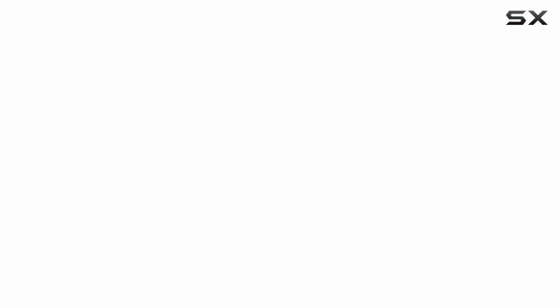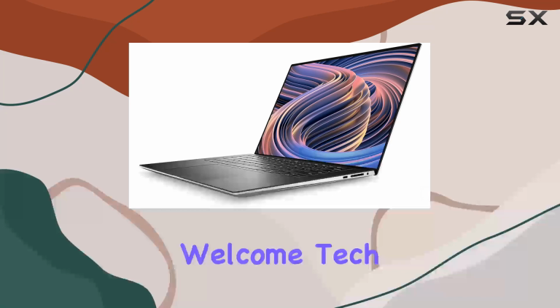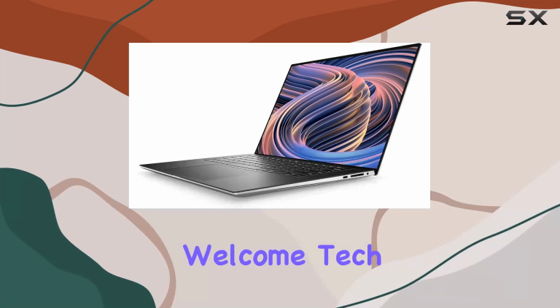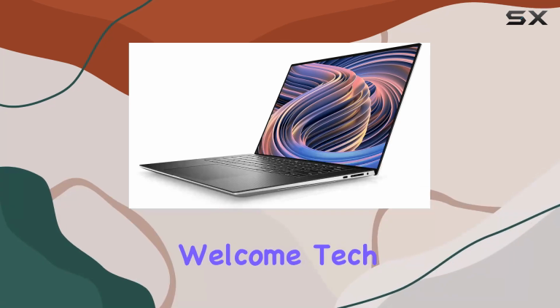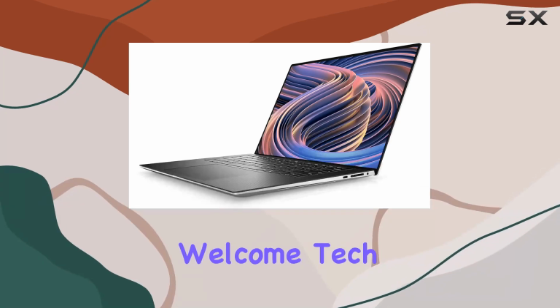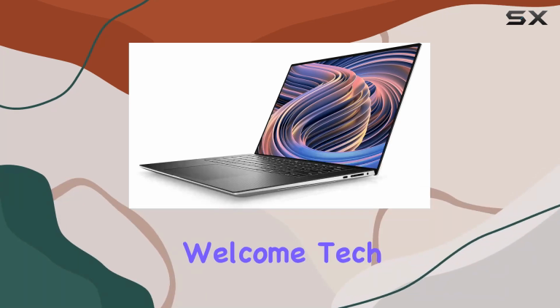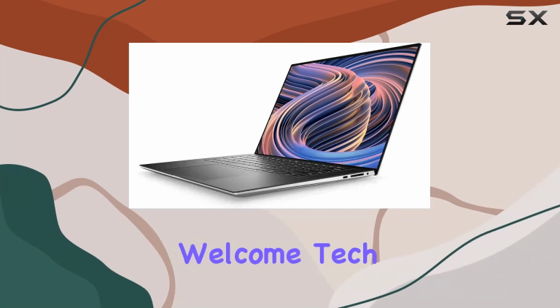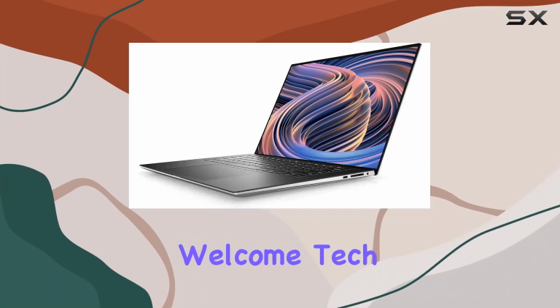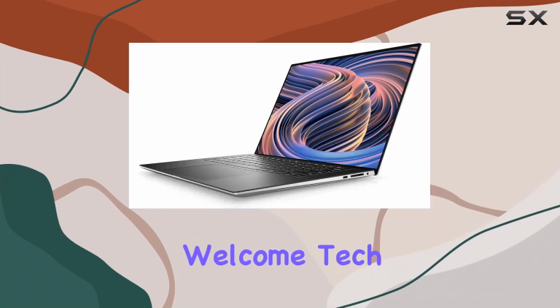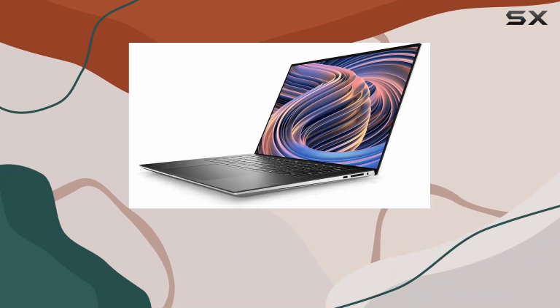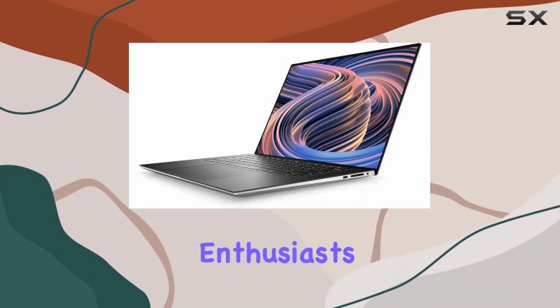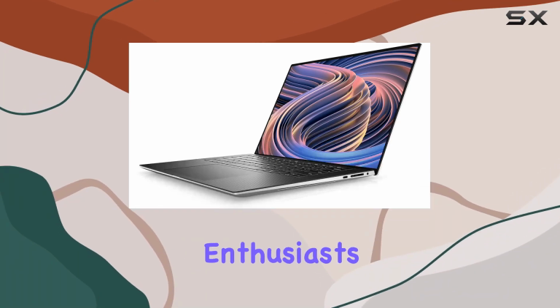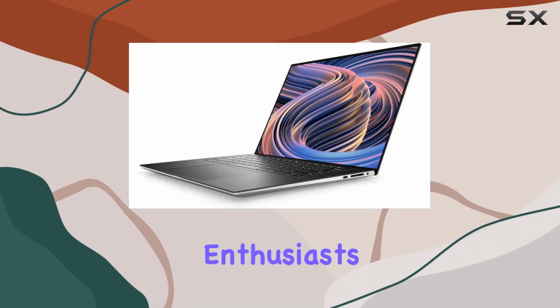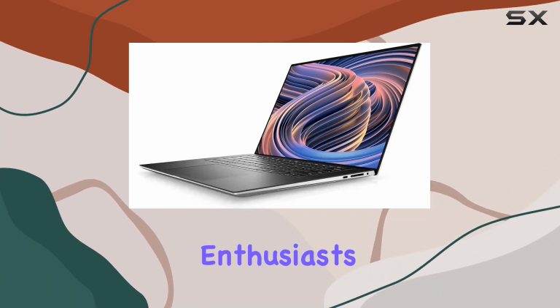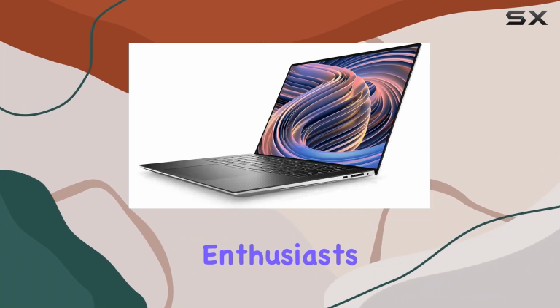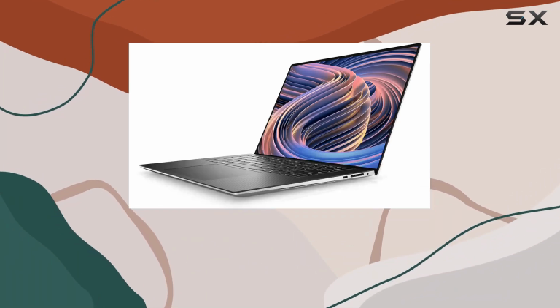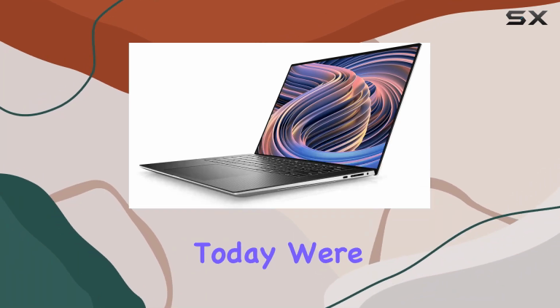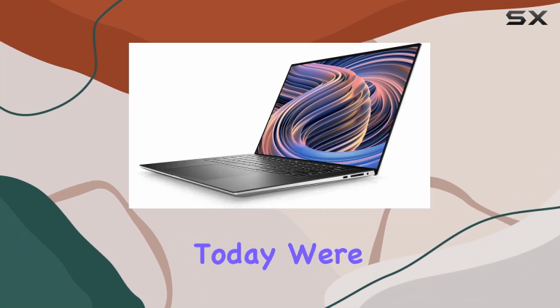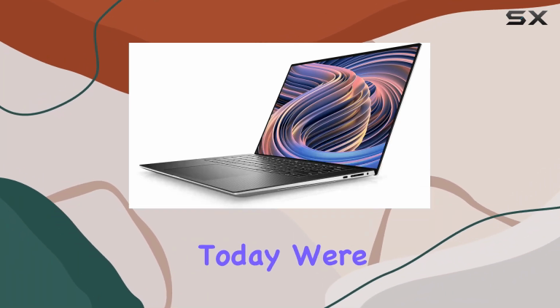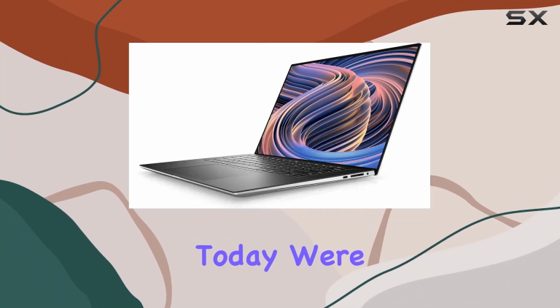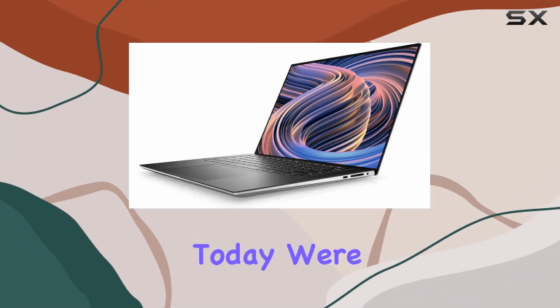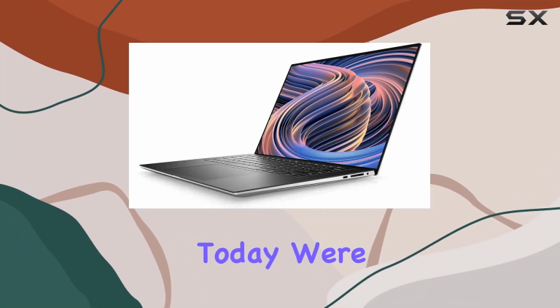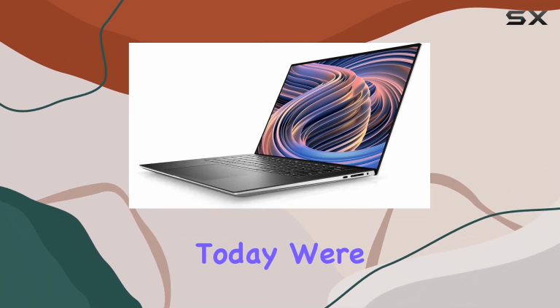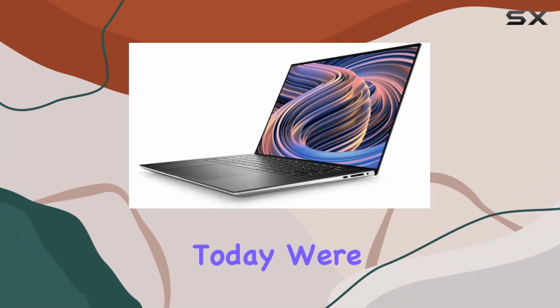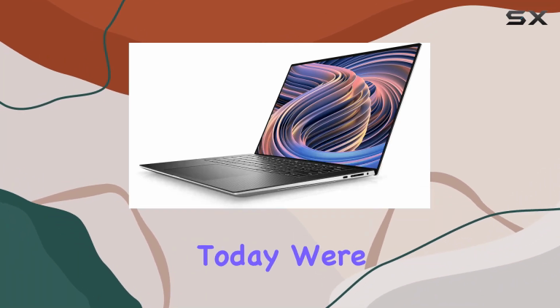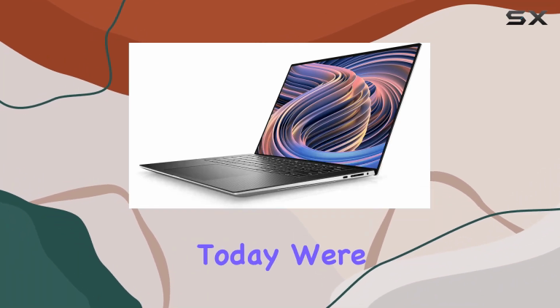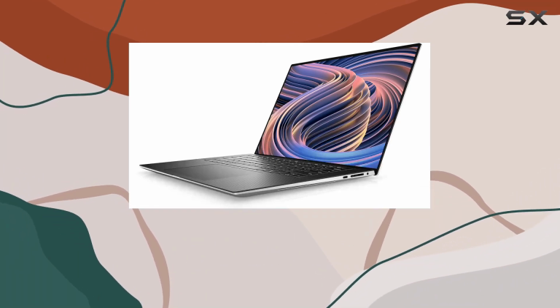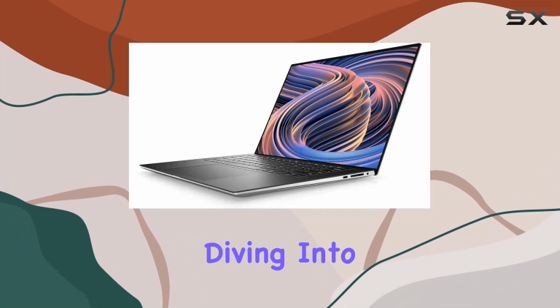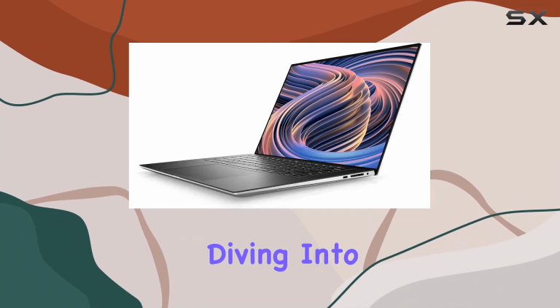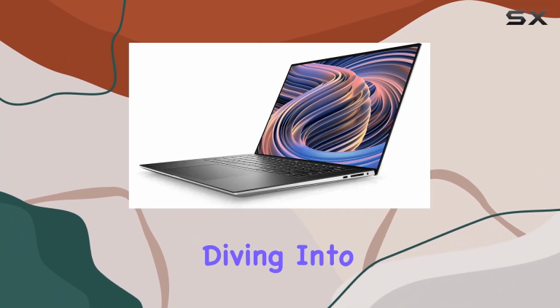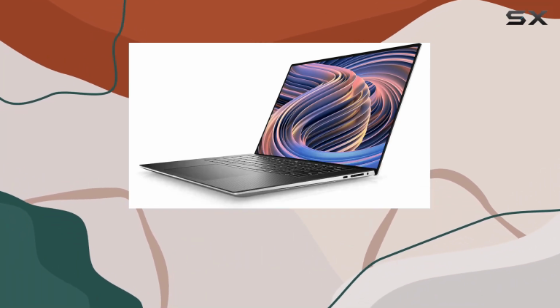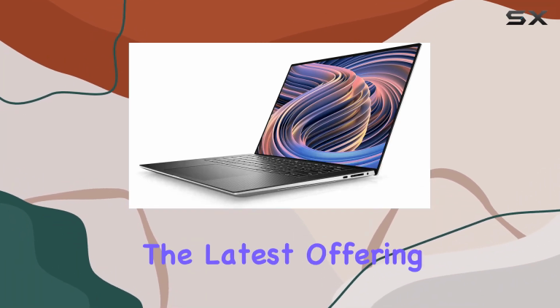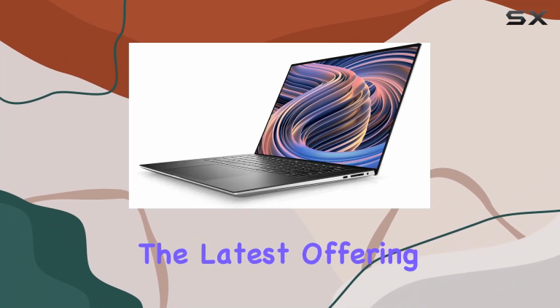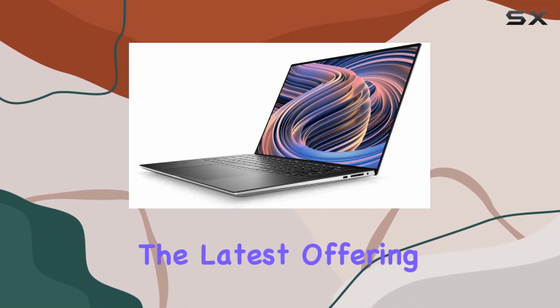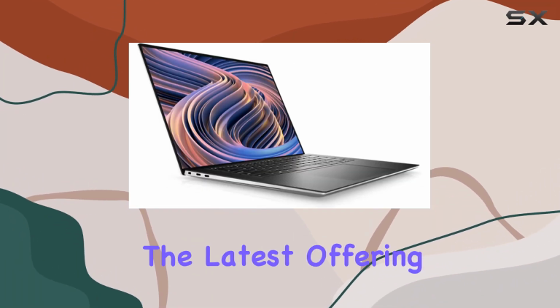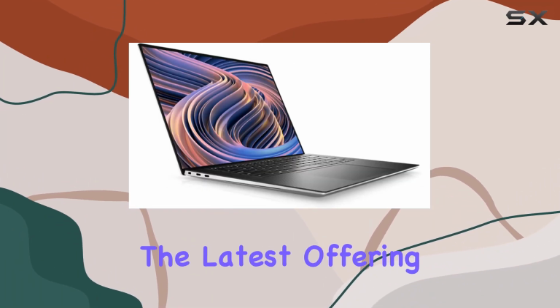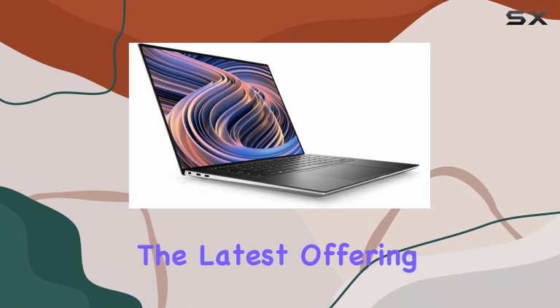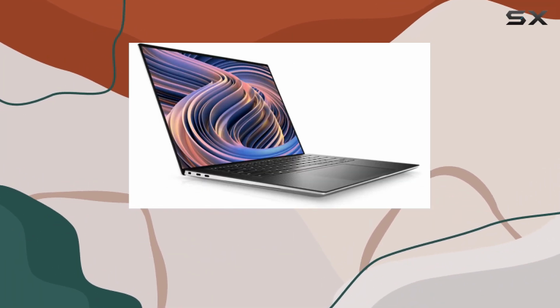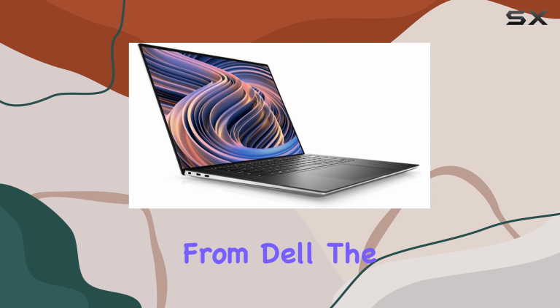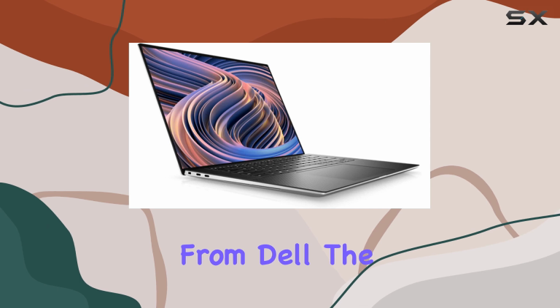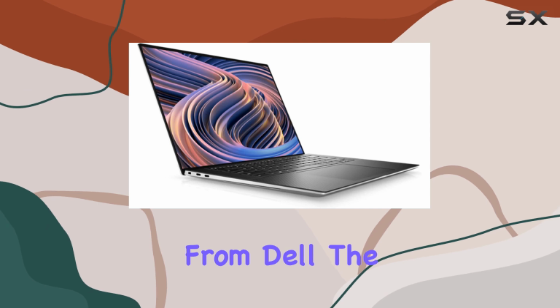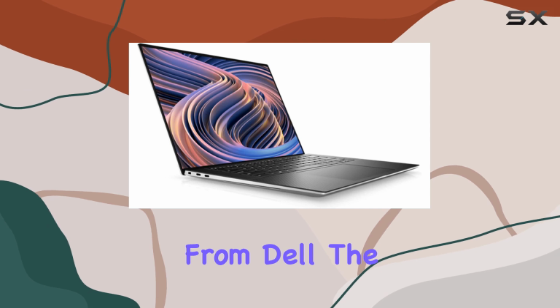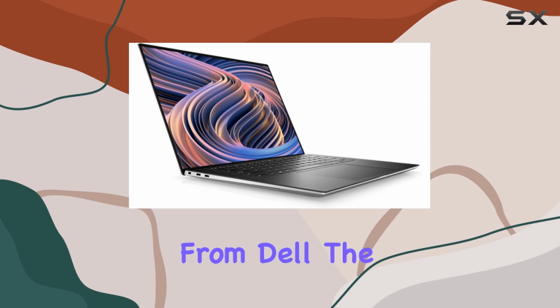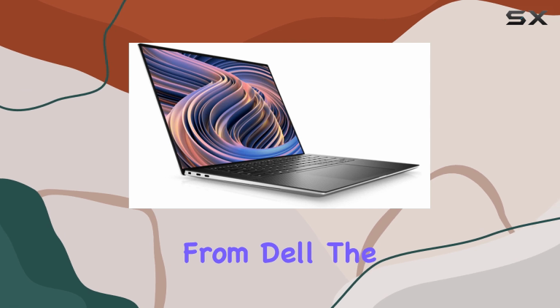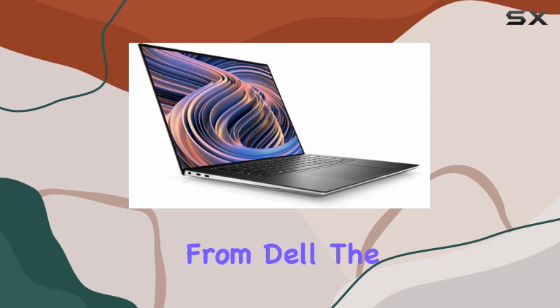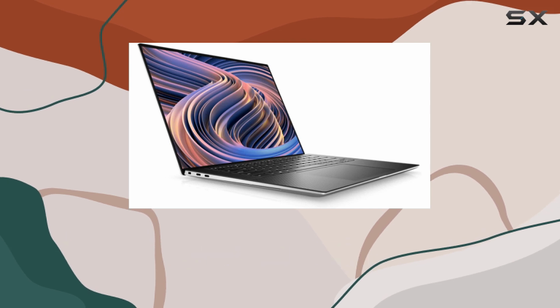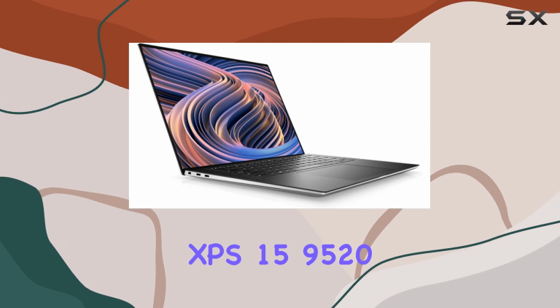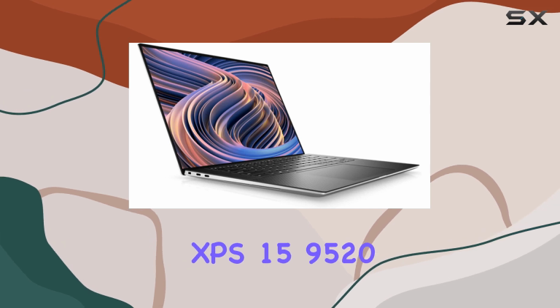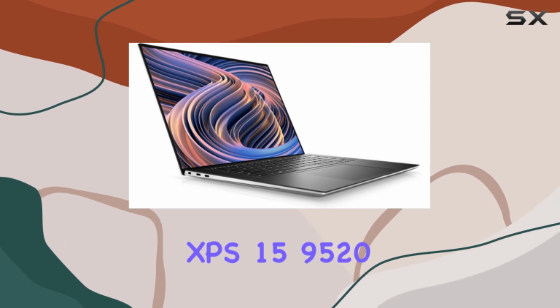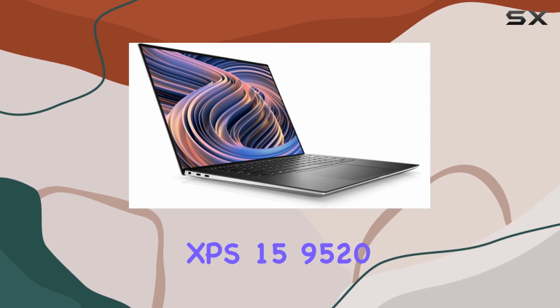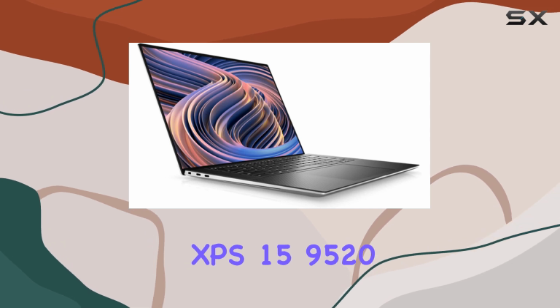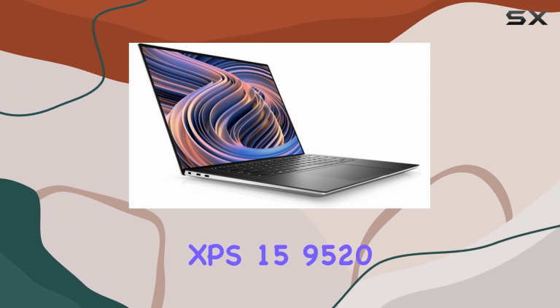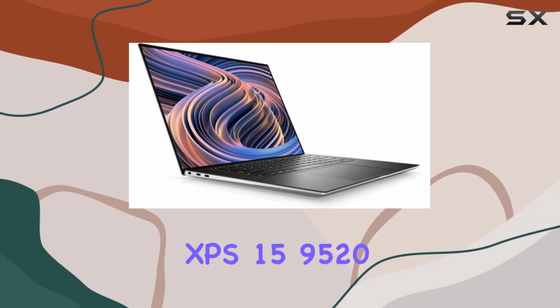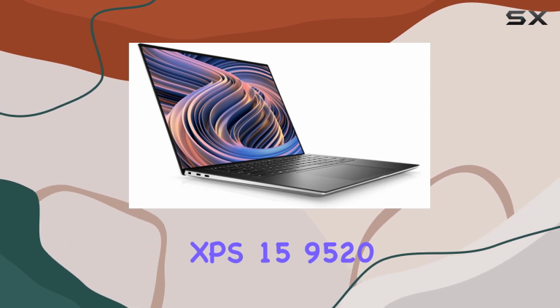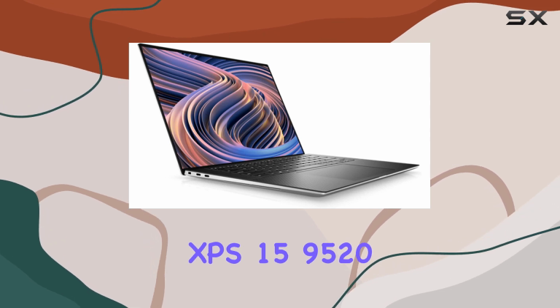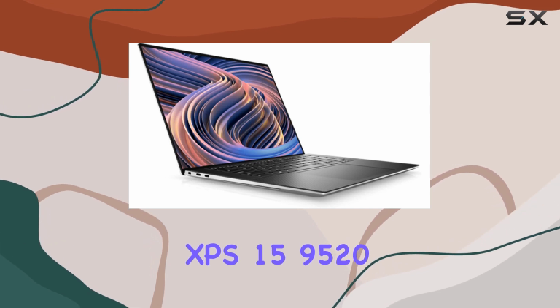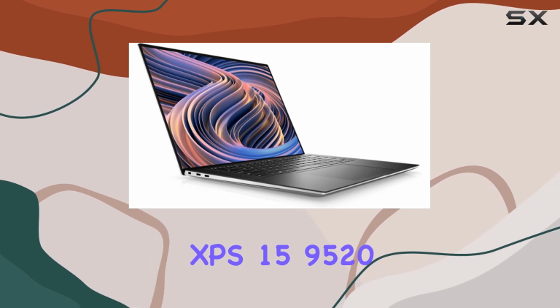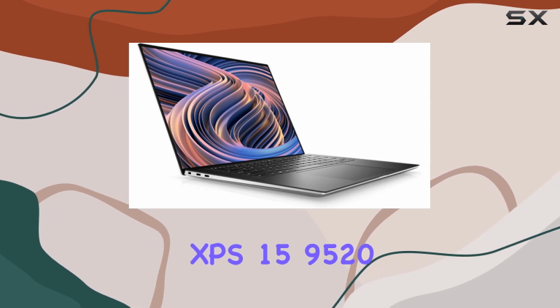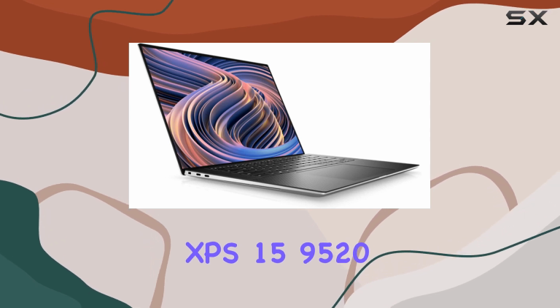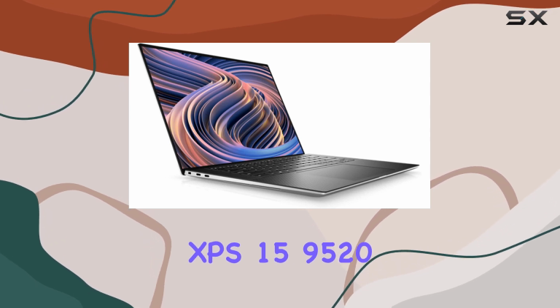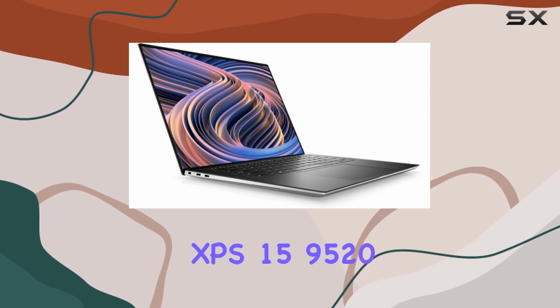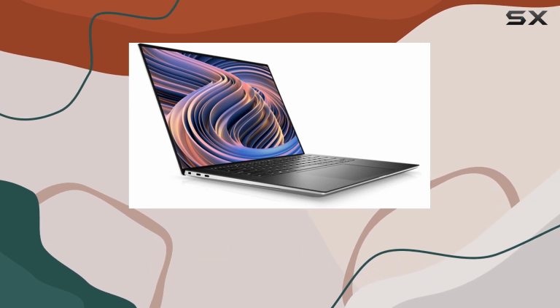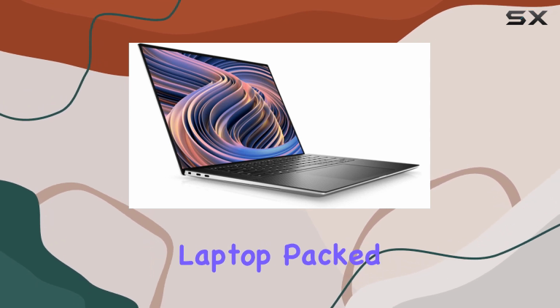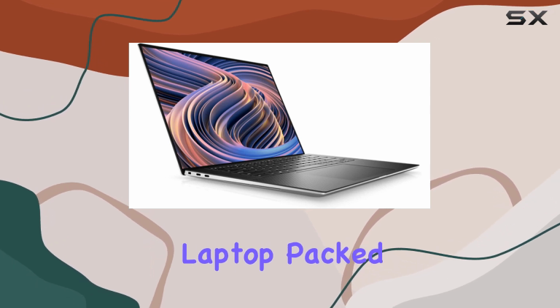Welcome, tech enthusiasts. Today we're diving into the latest offering from Dell, the XPS 15 9520 laptop.